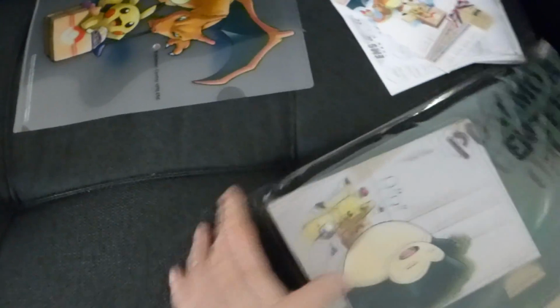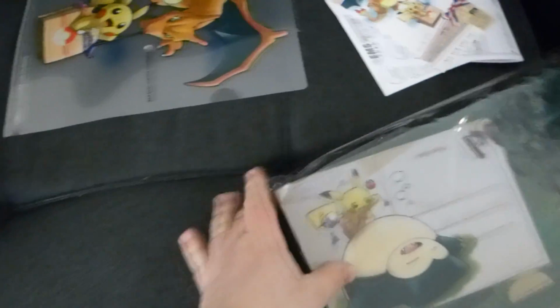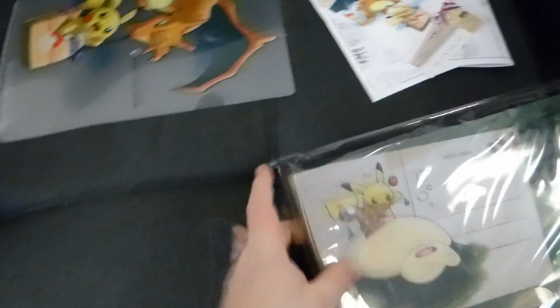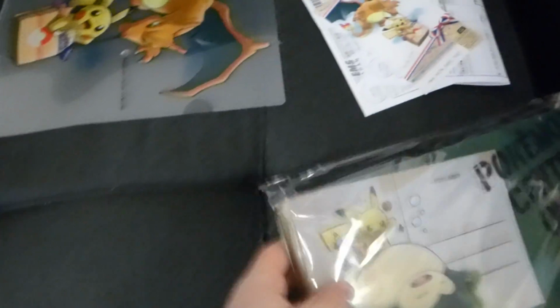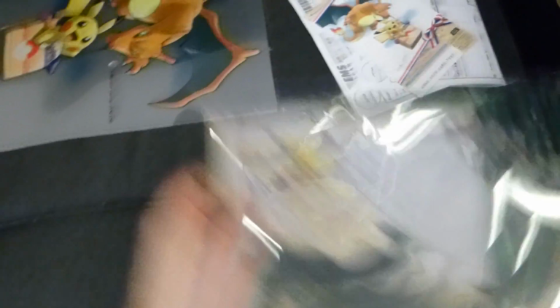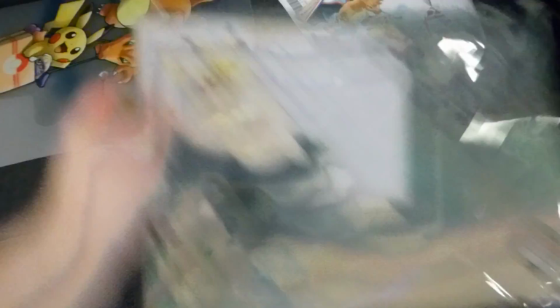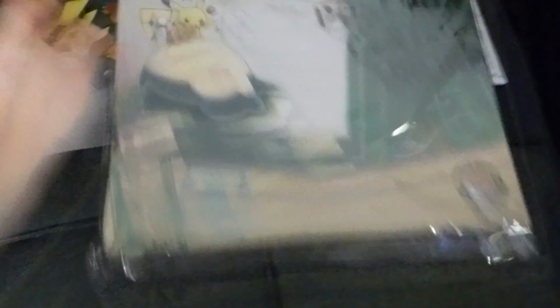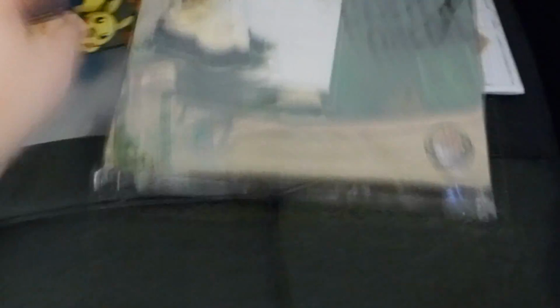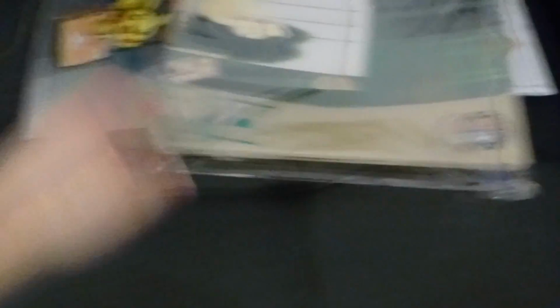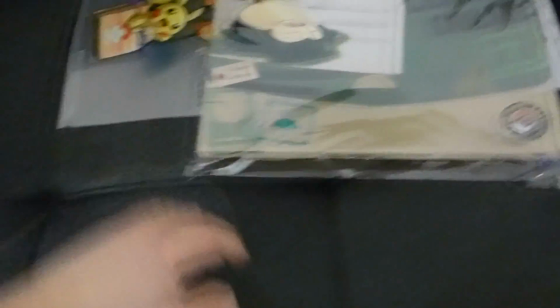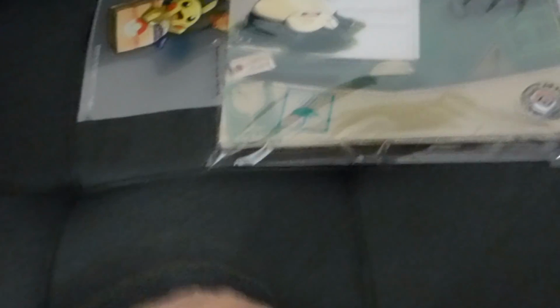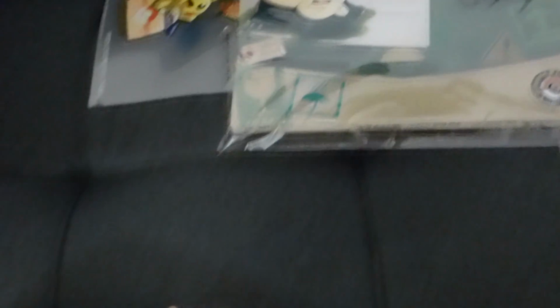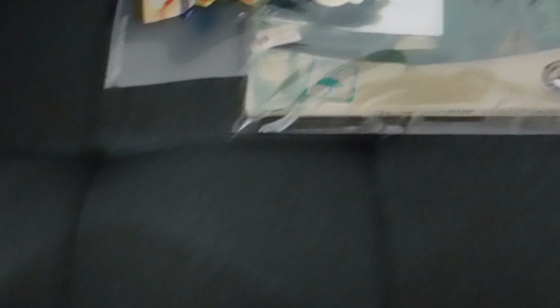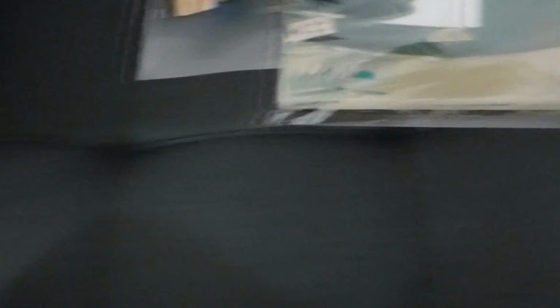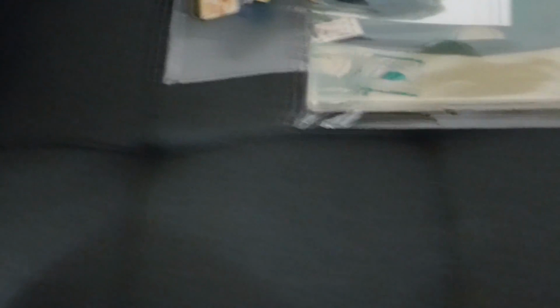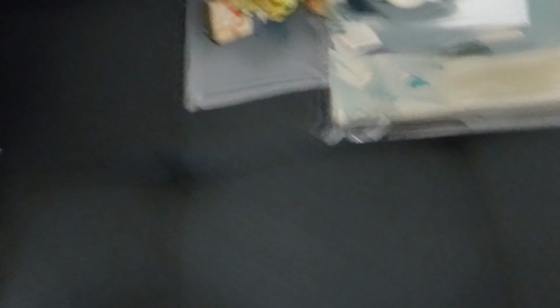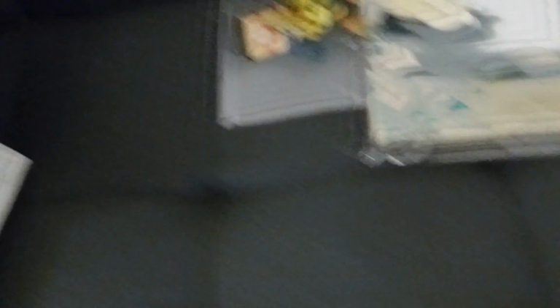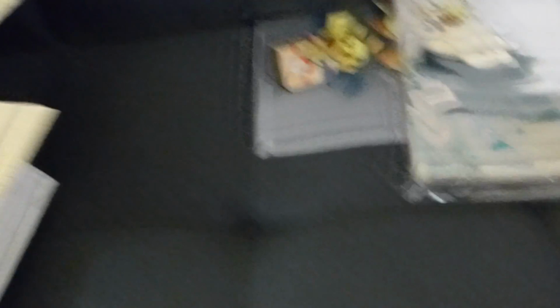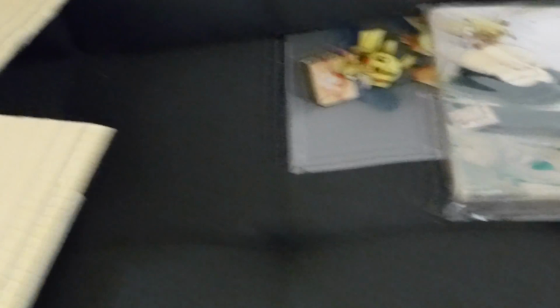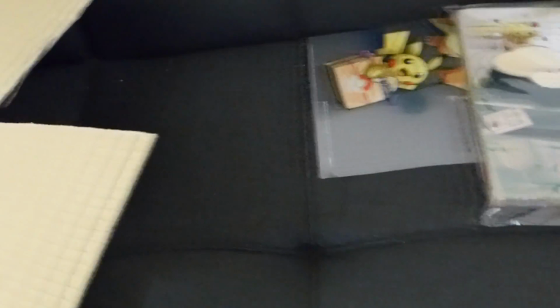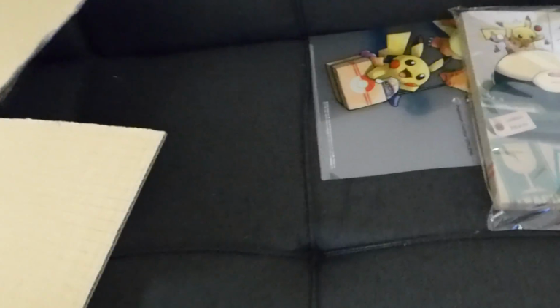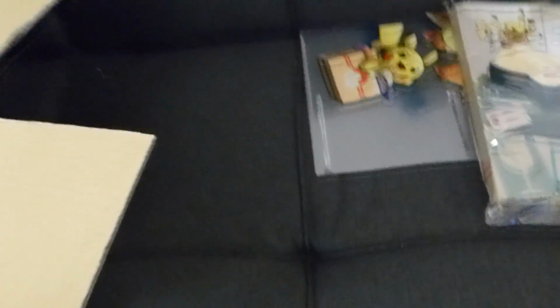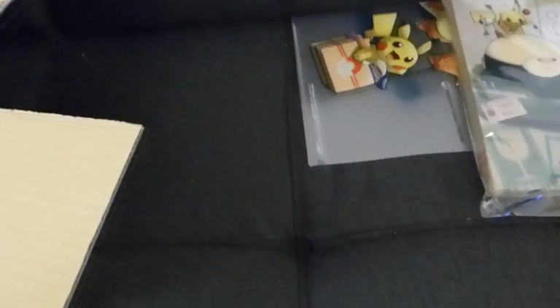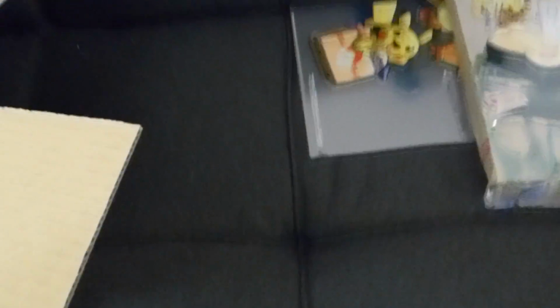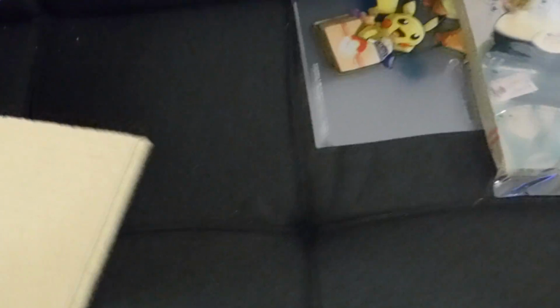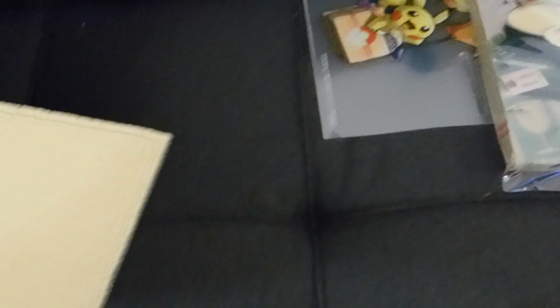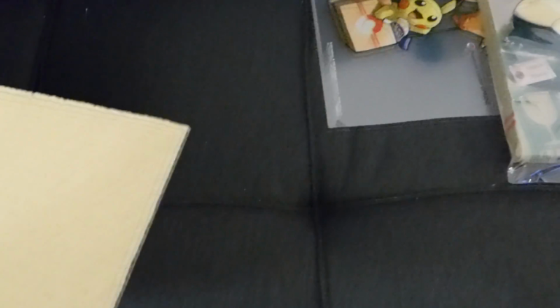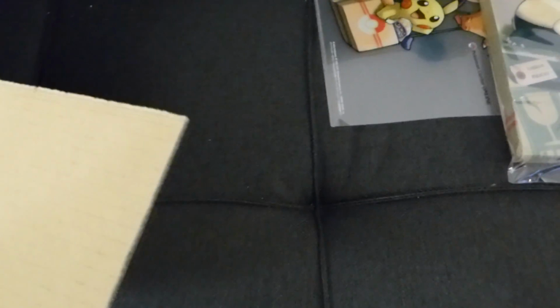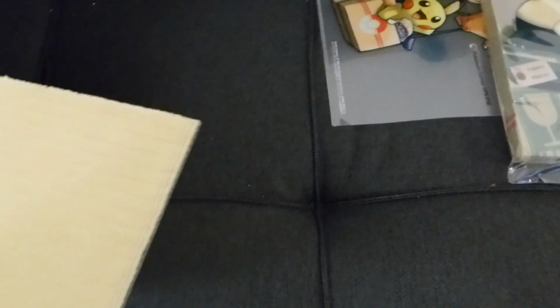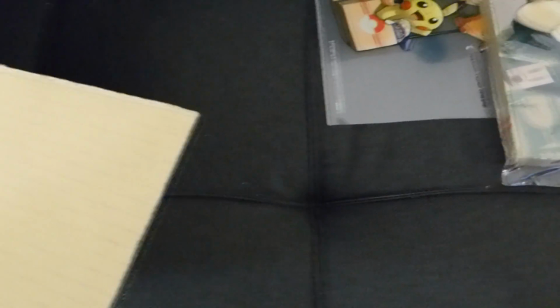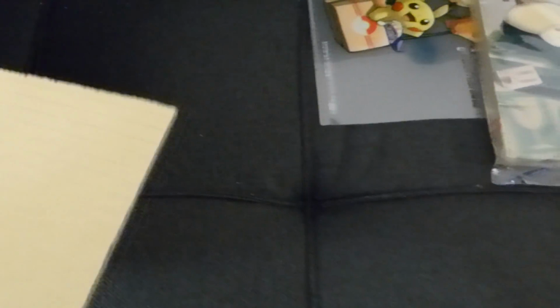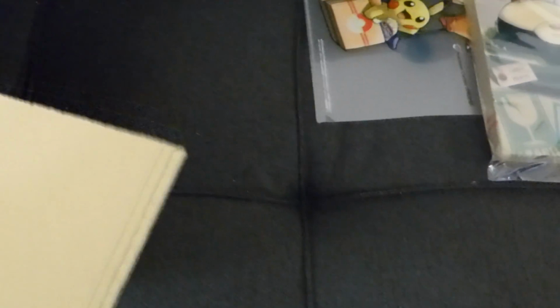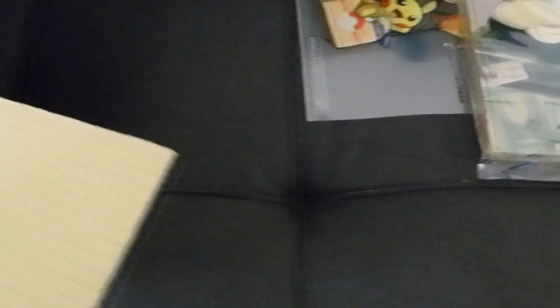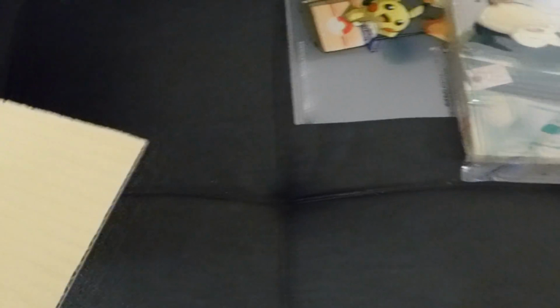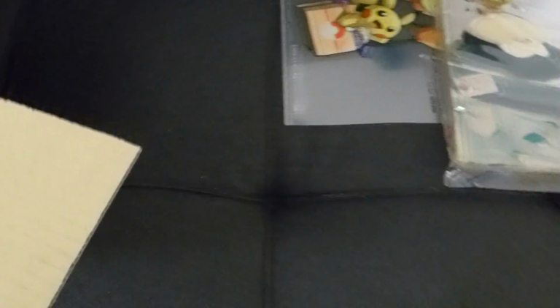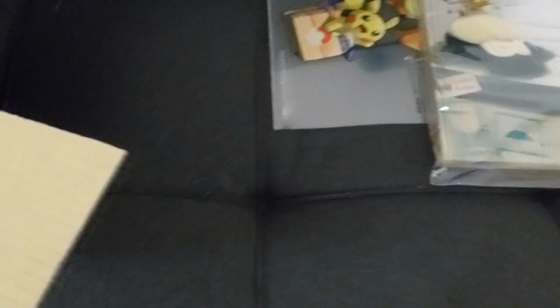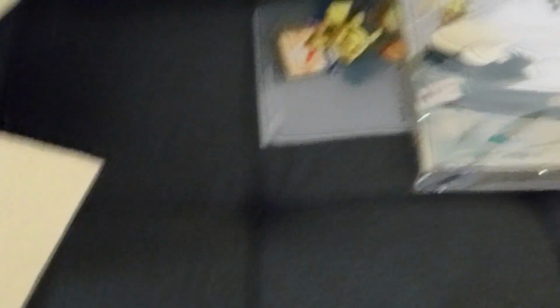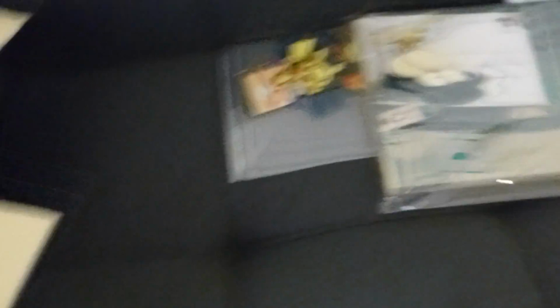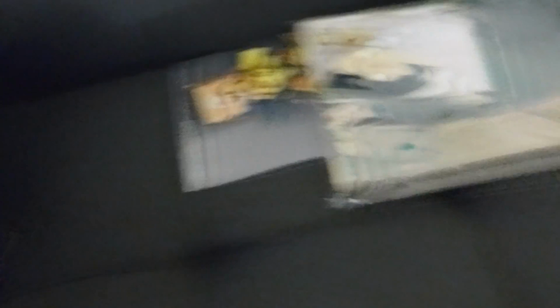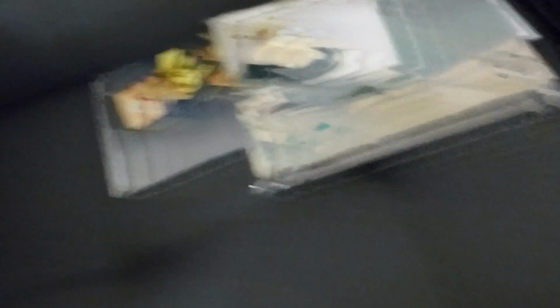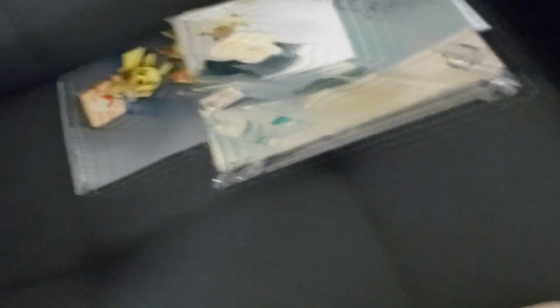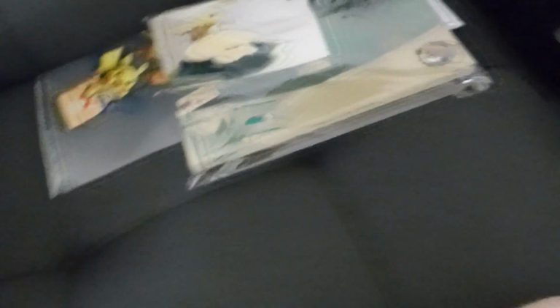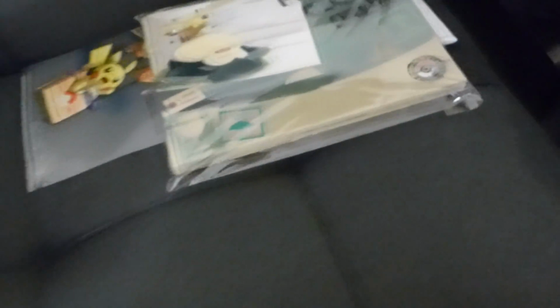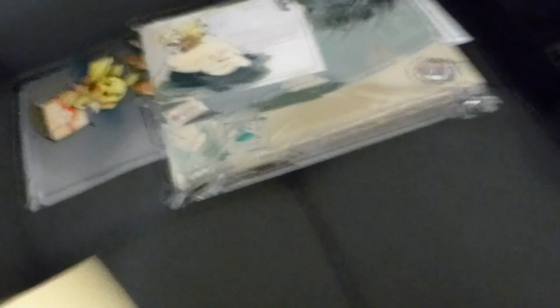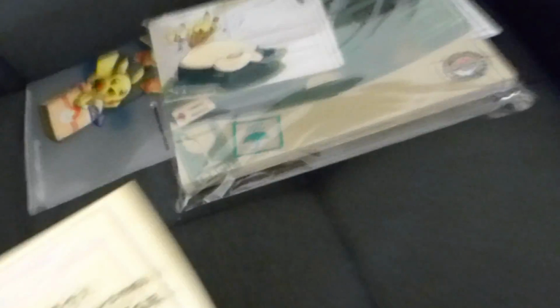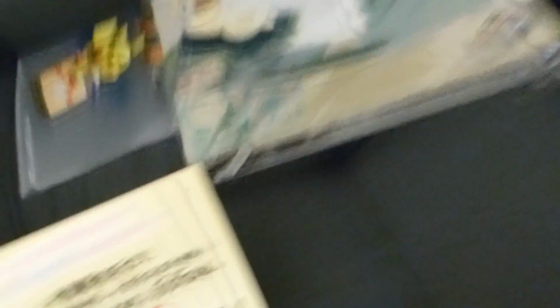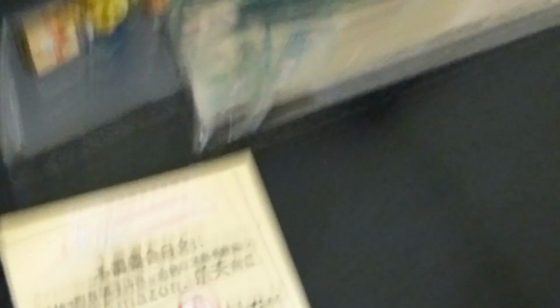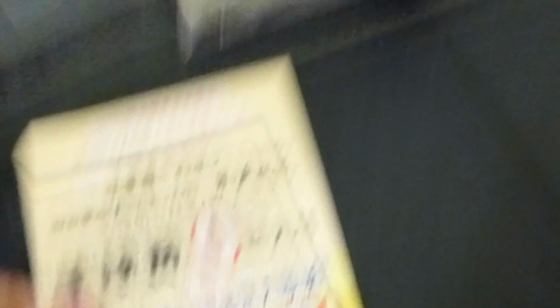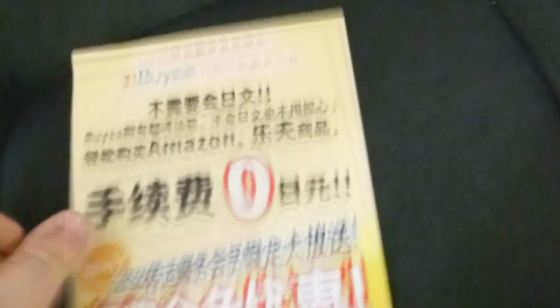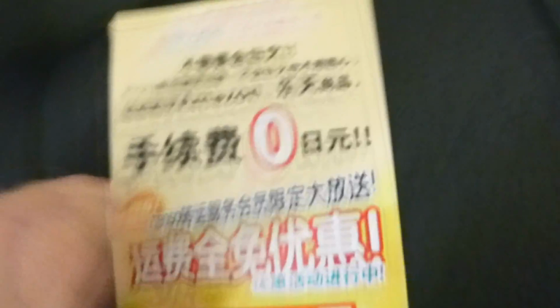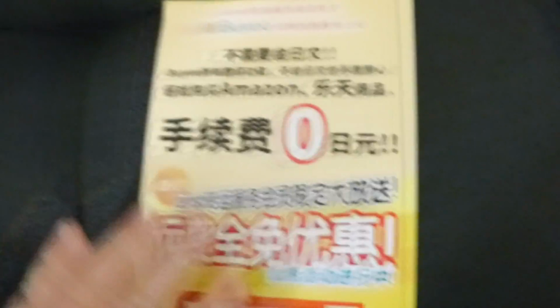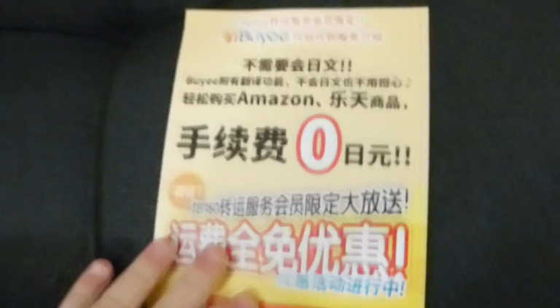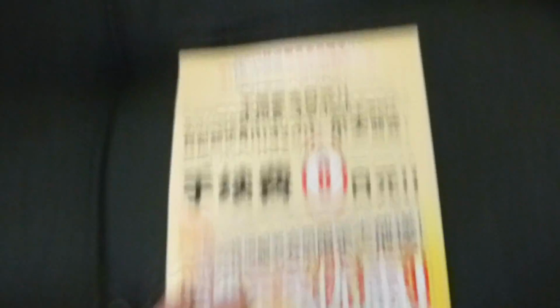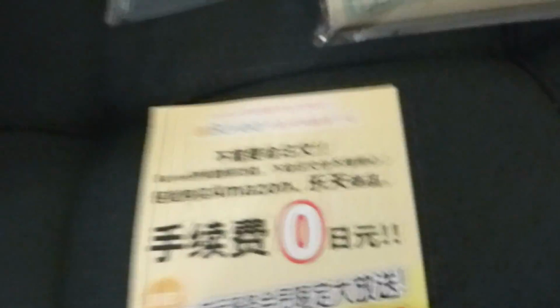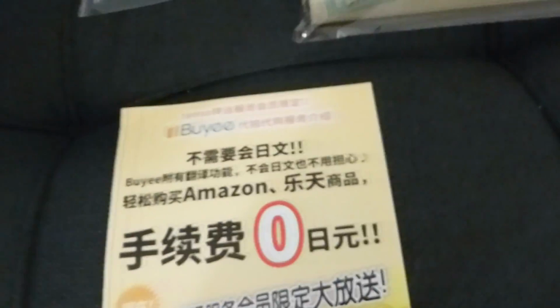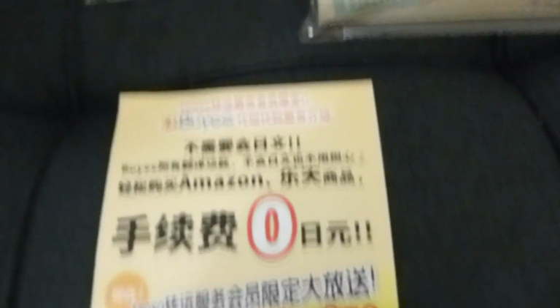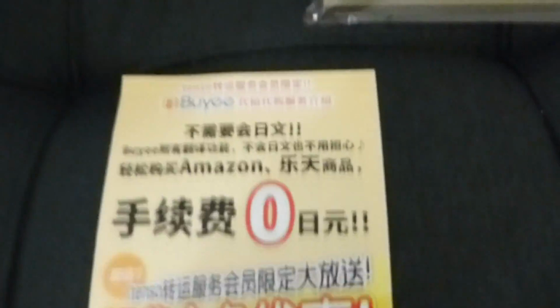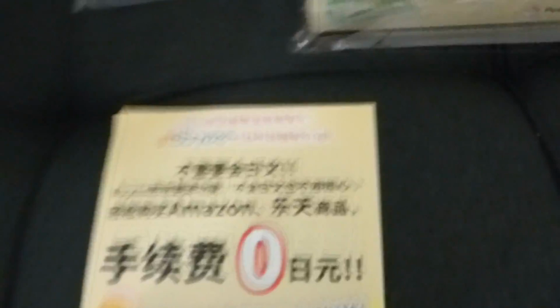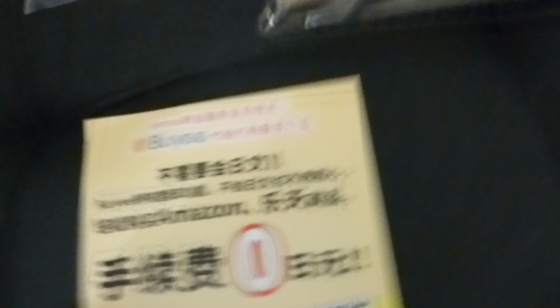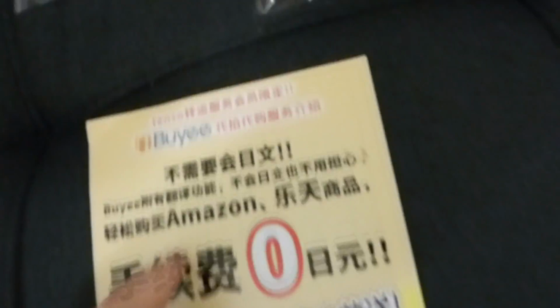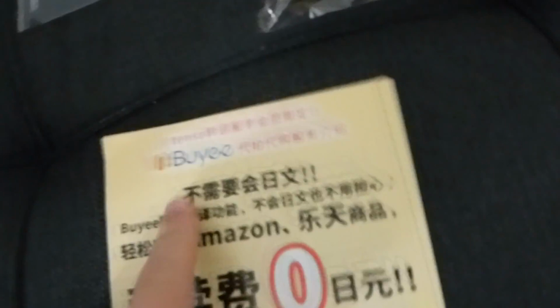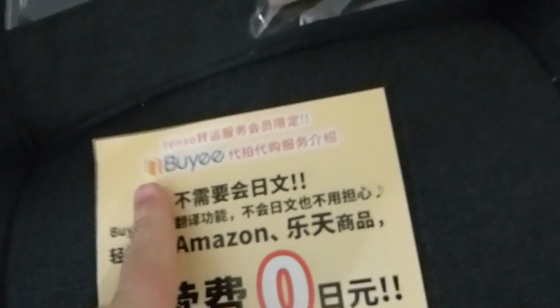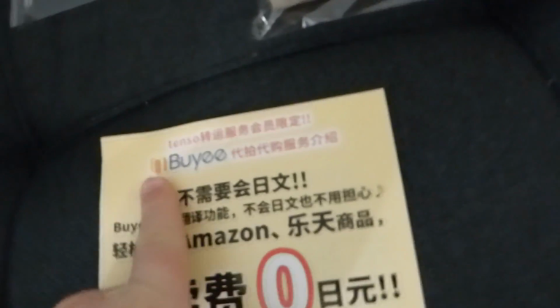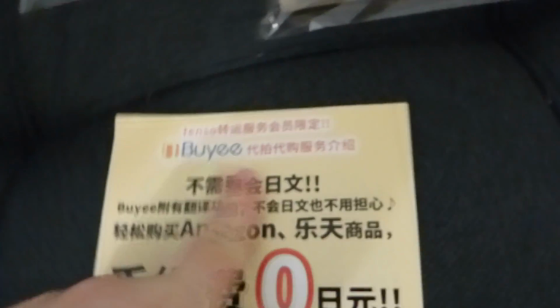Now for the stuff I actually bought. I find it funny that this ad for Baie is in here.